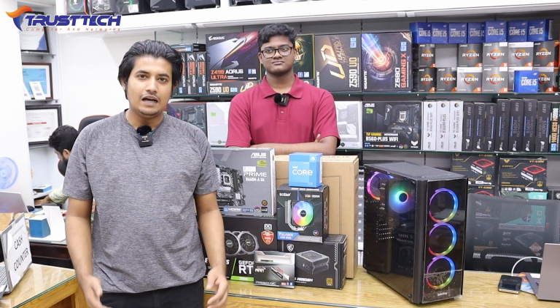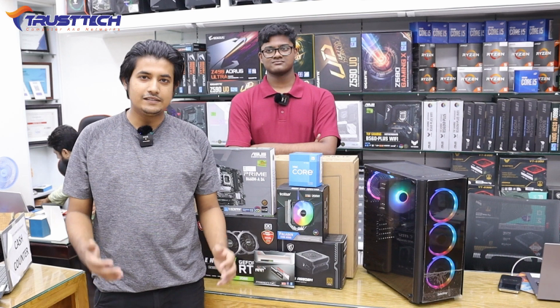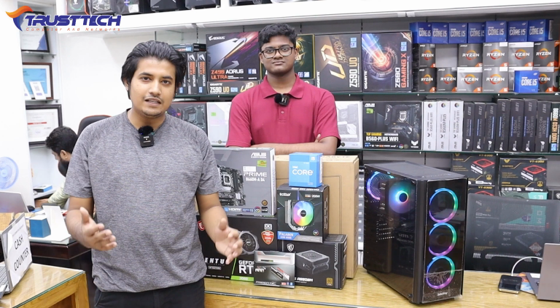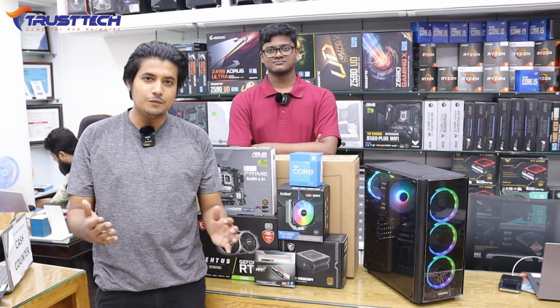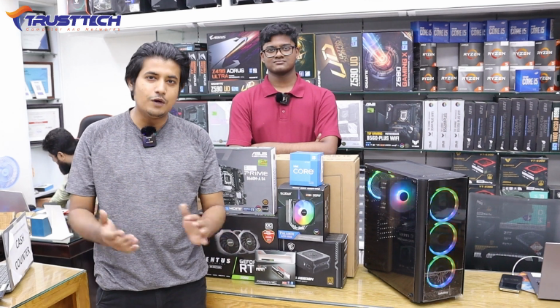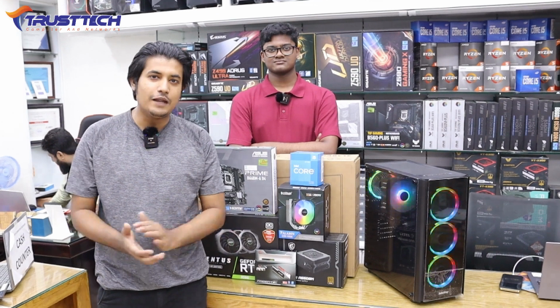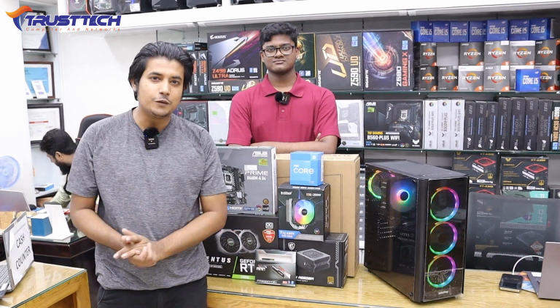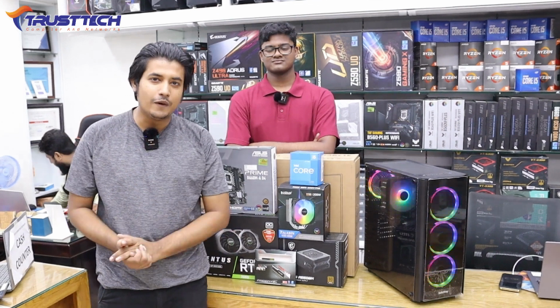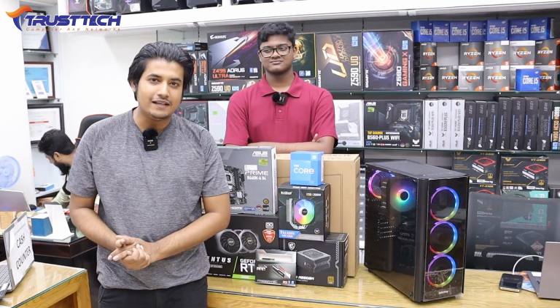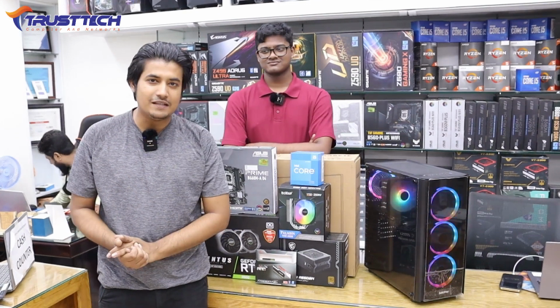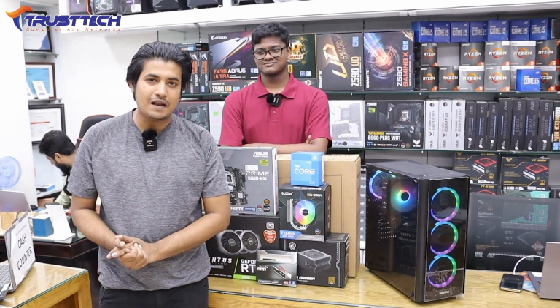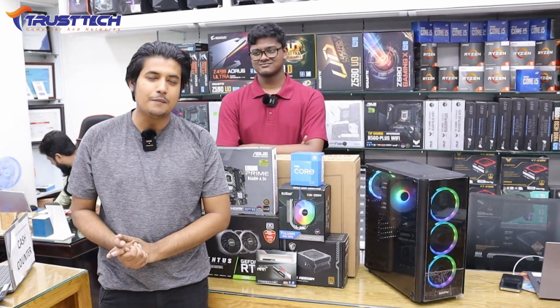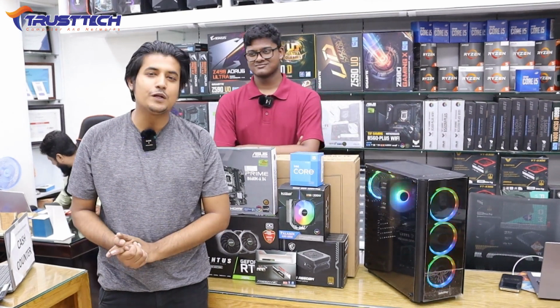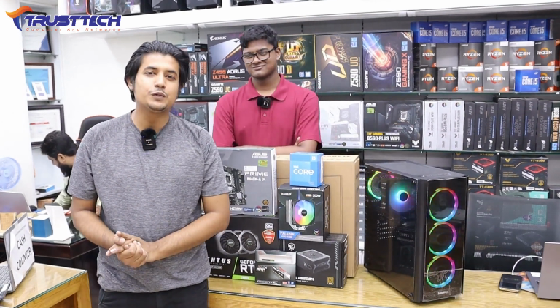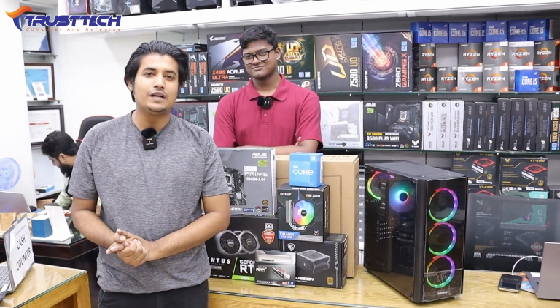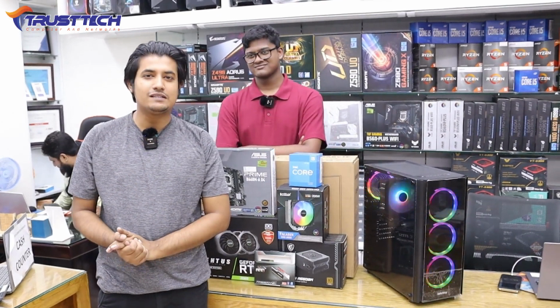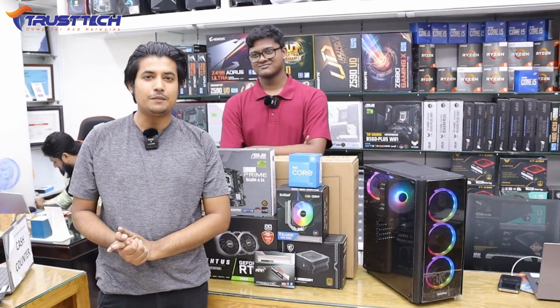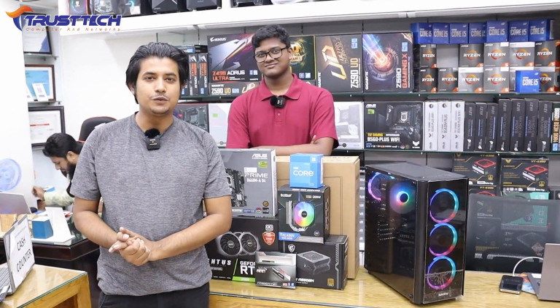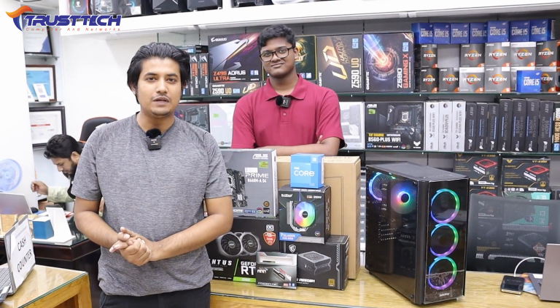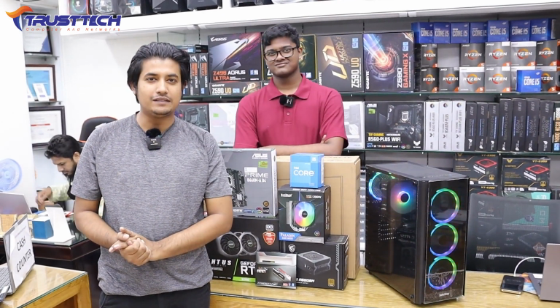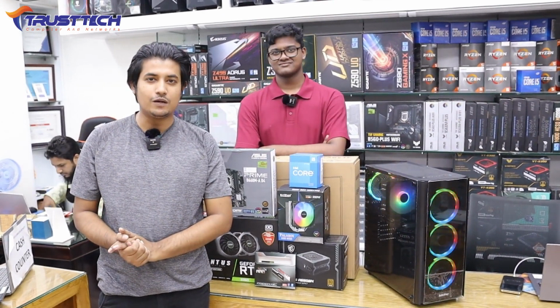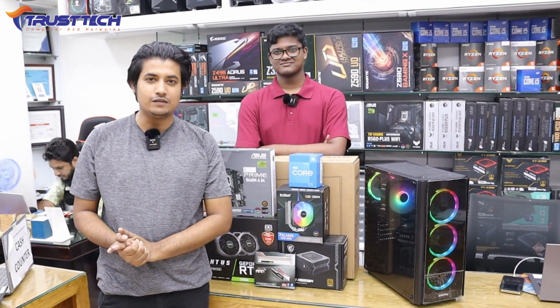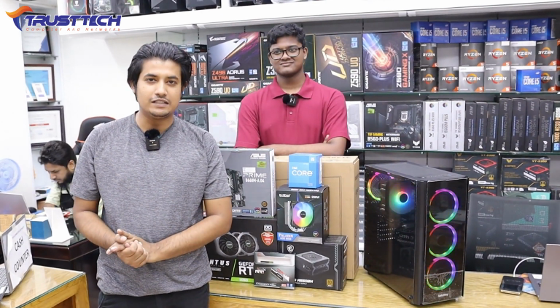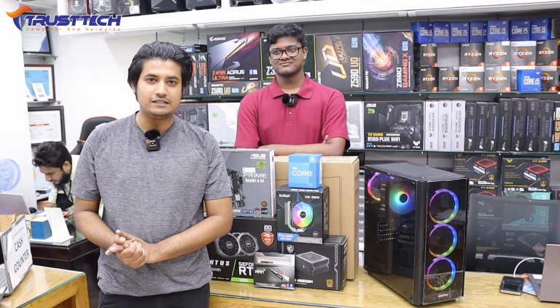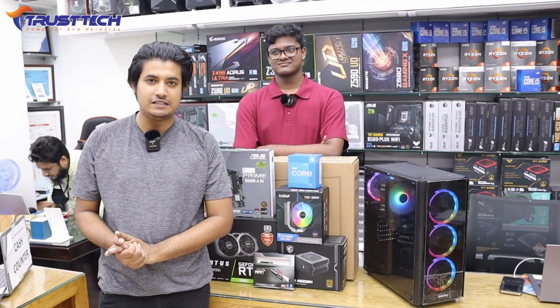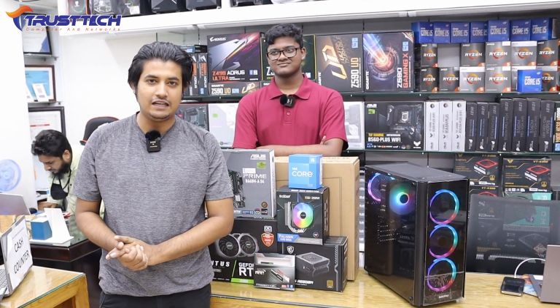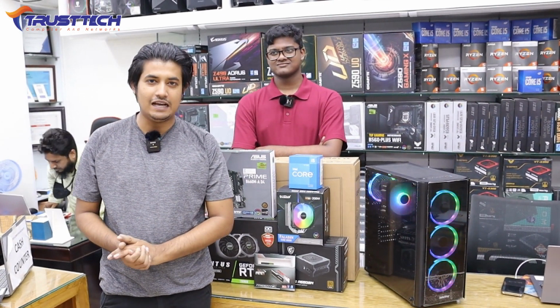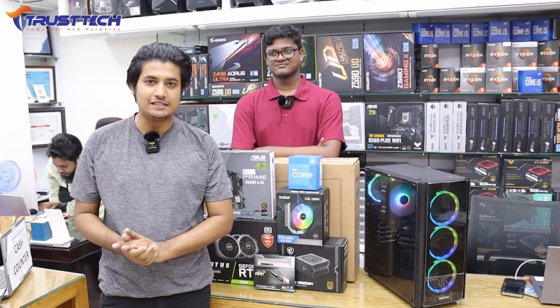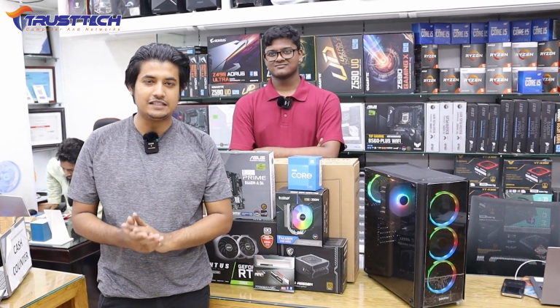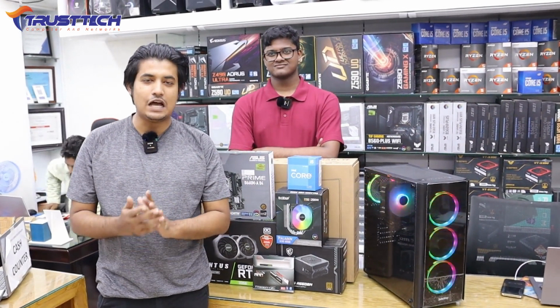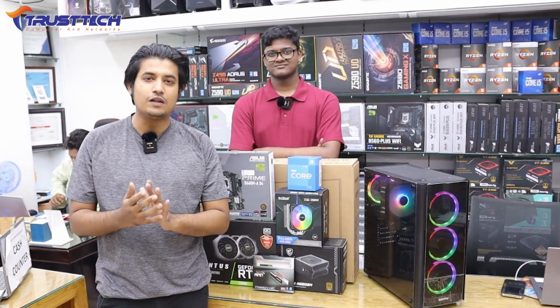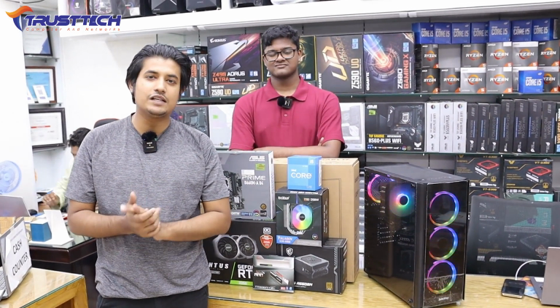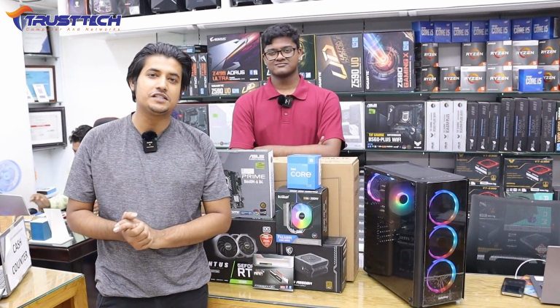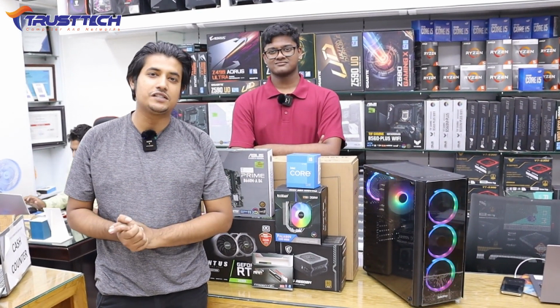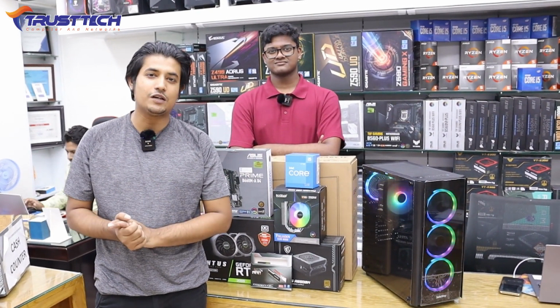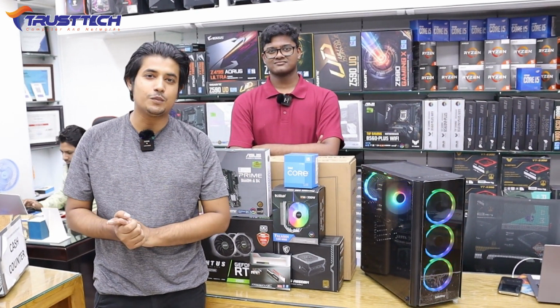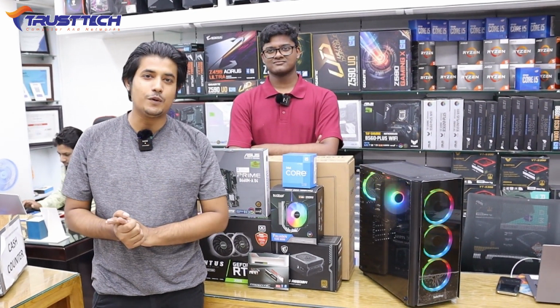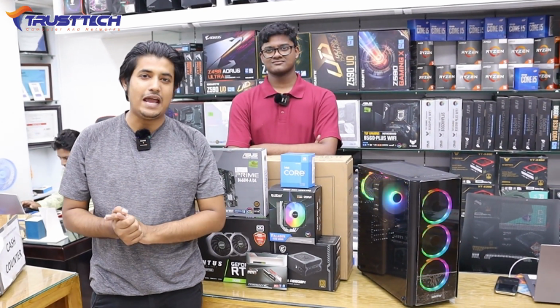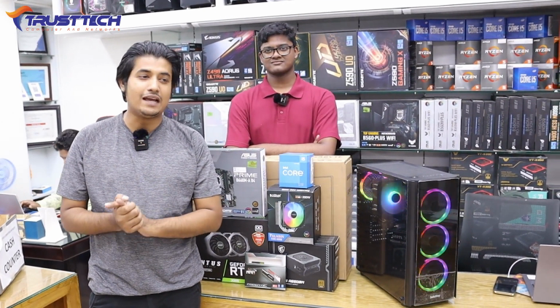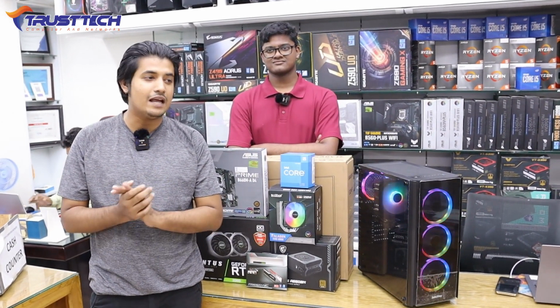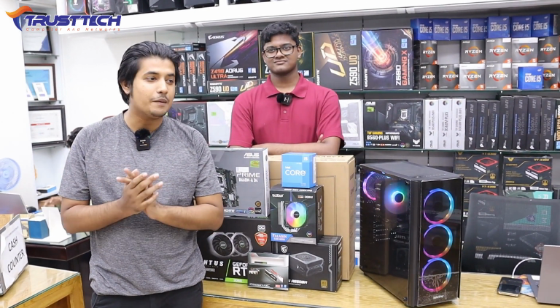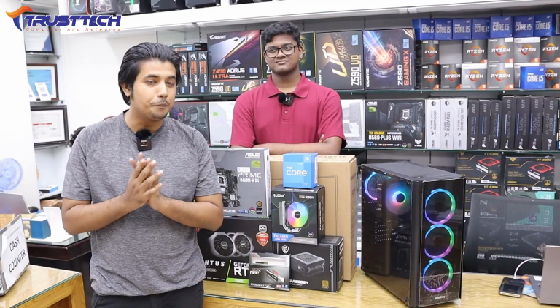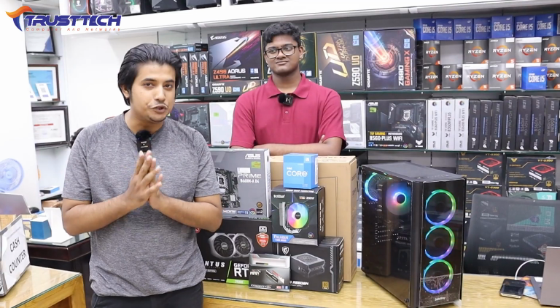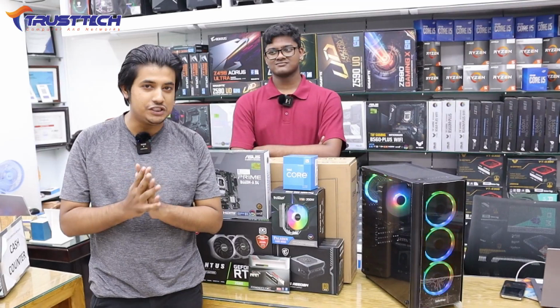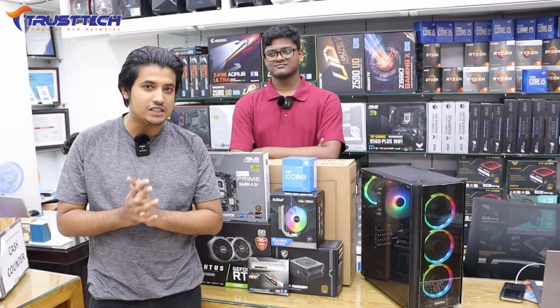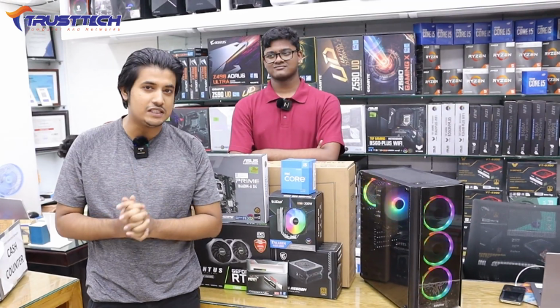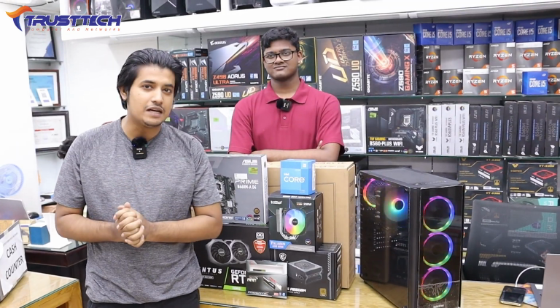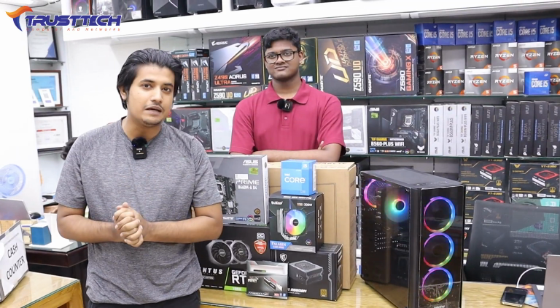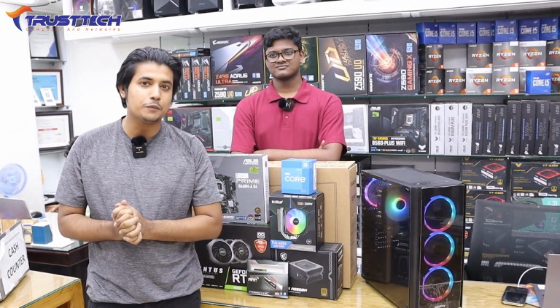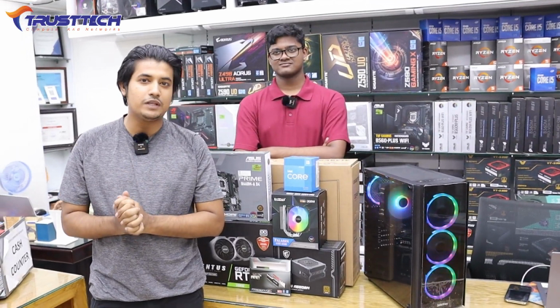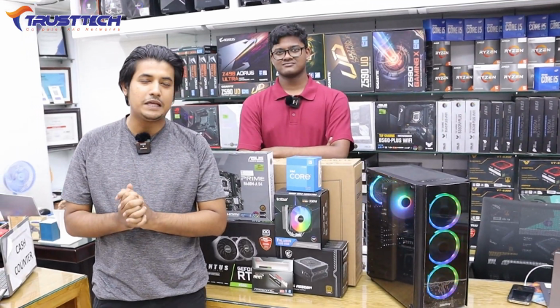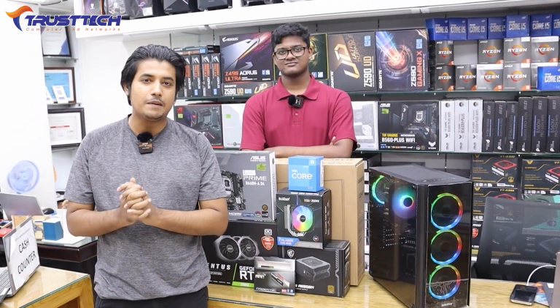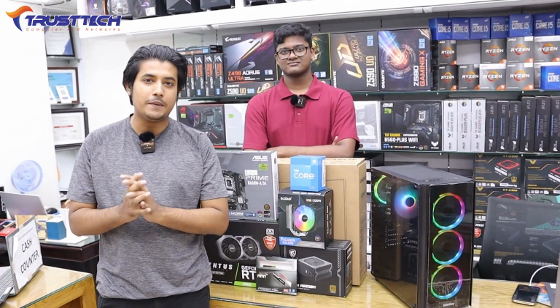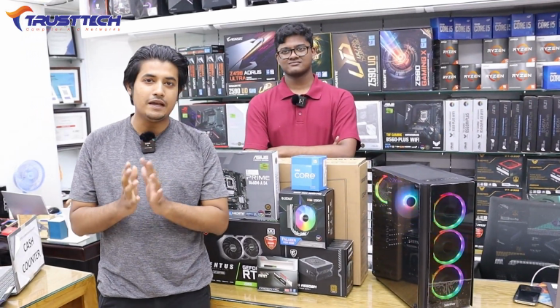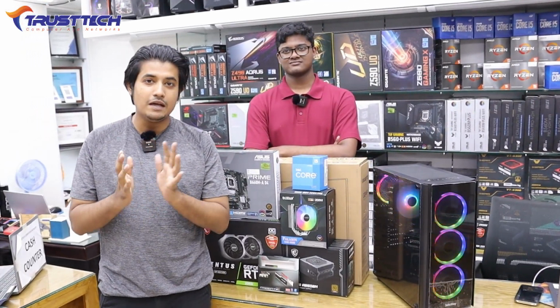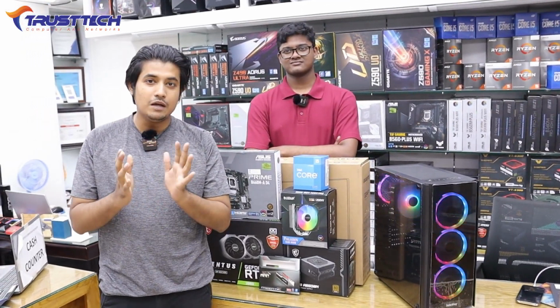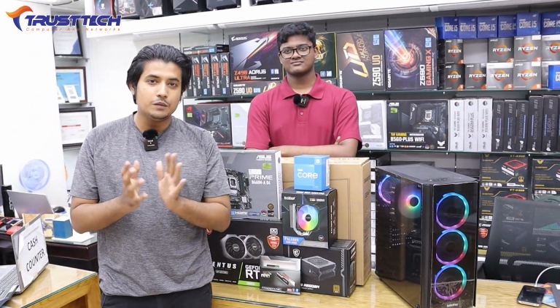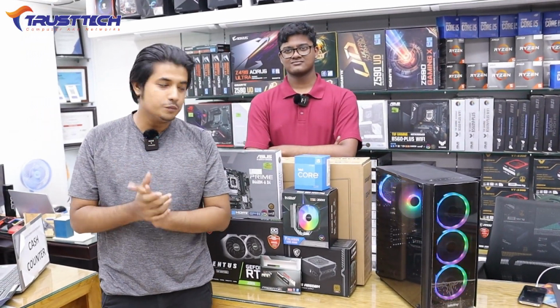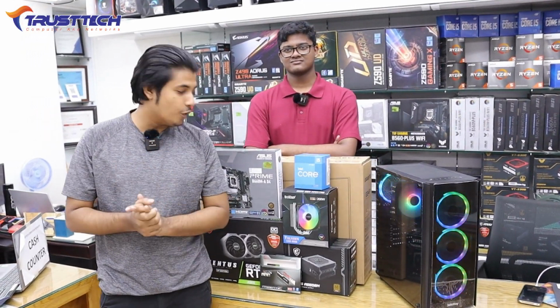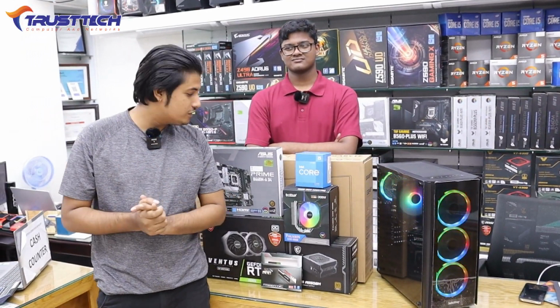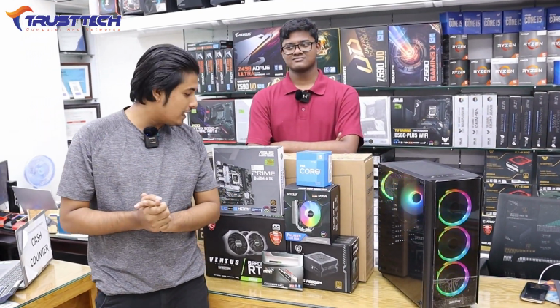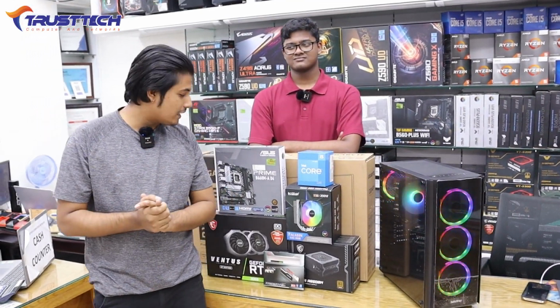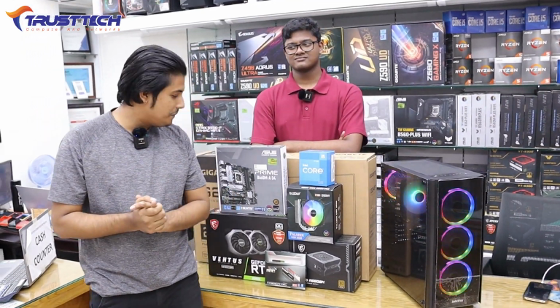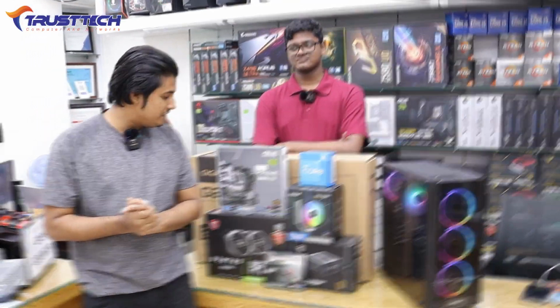Asalaamu alaikum guys, I am now watching this video. I will show you how to build a monster PC.